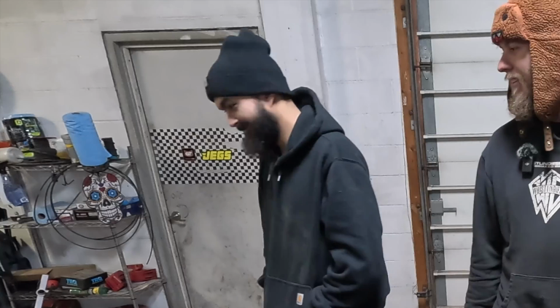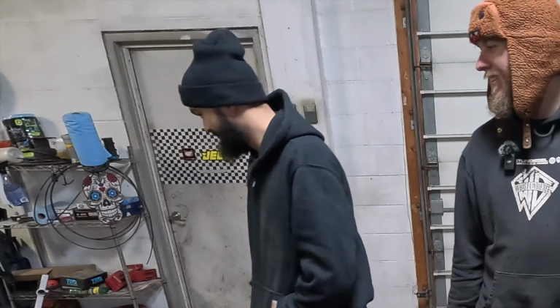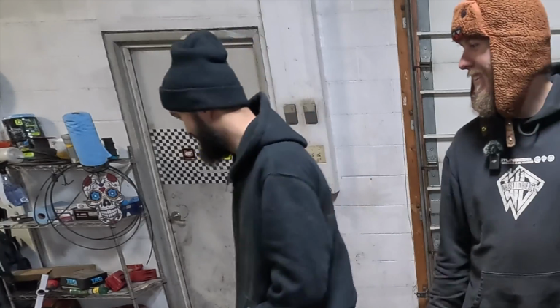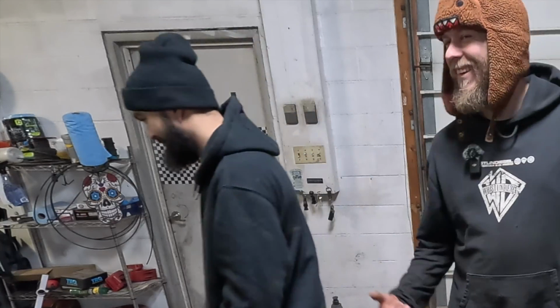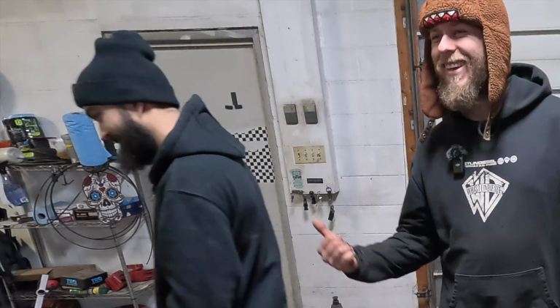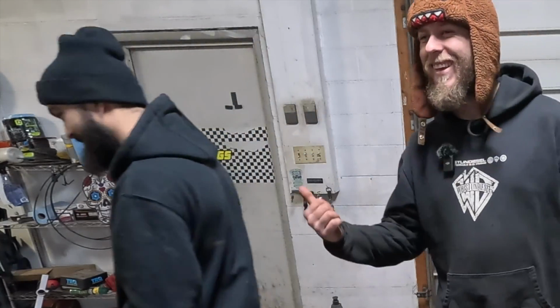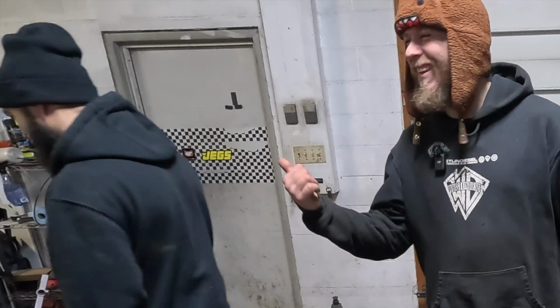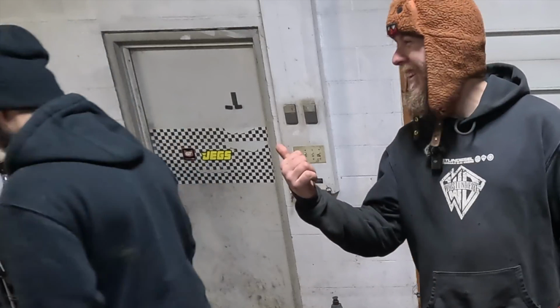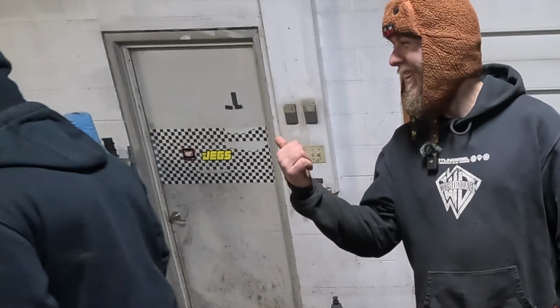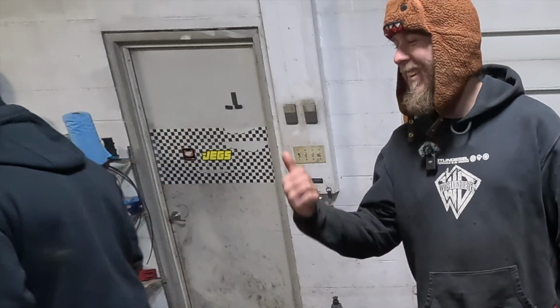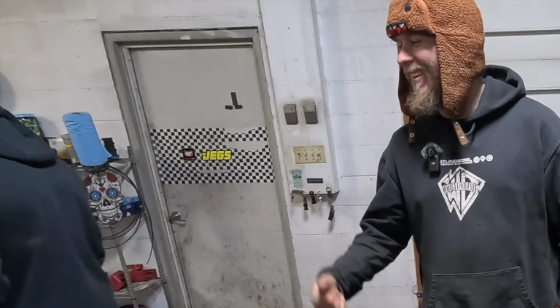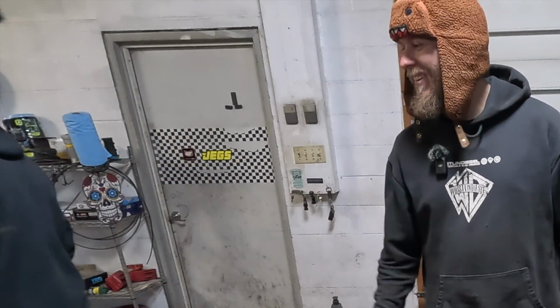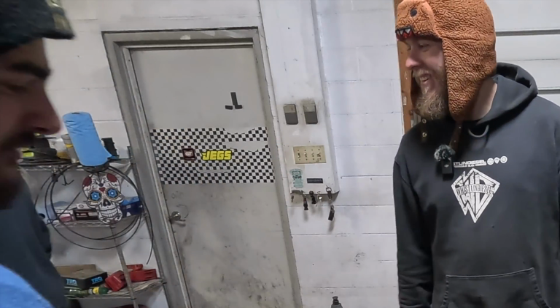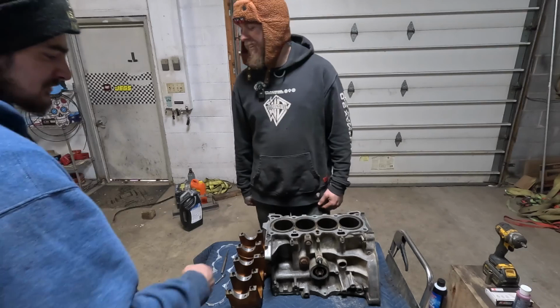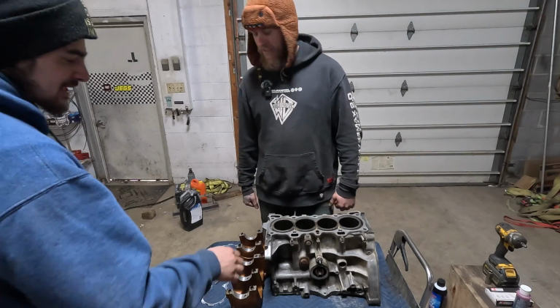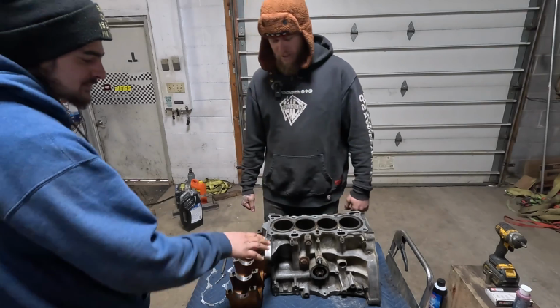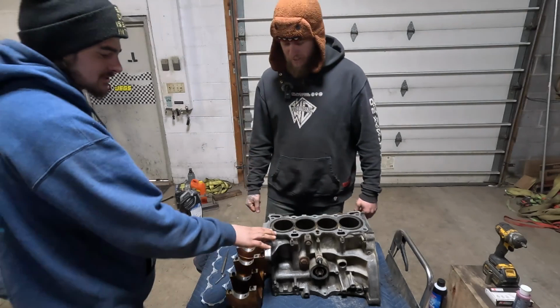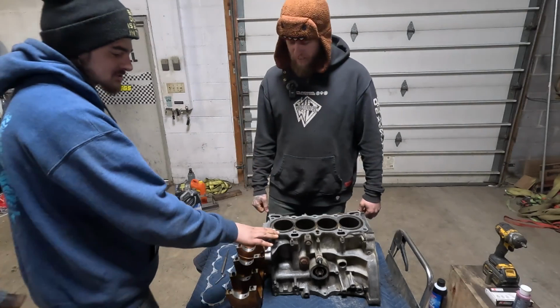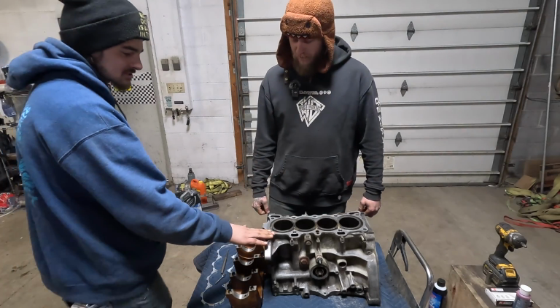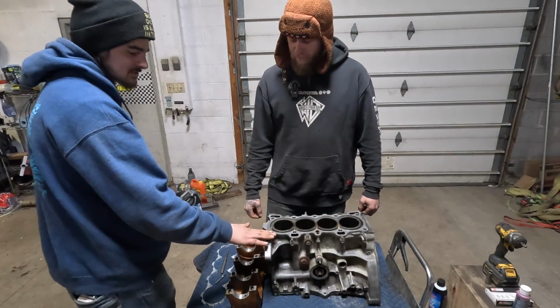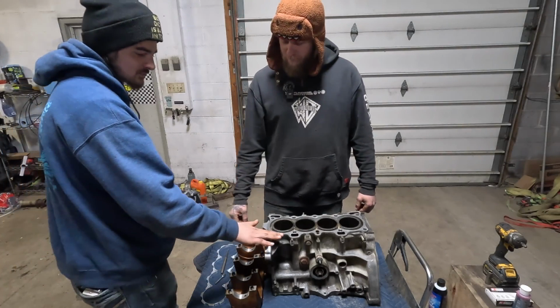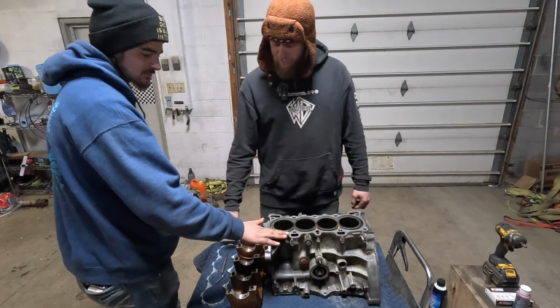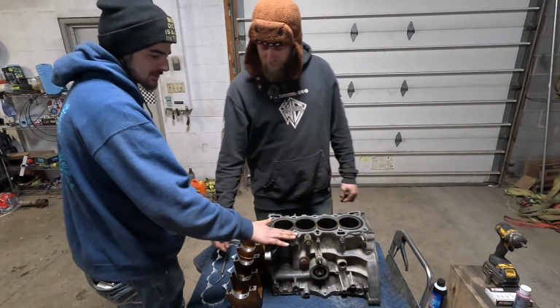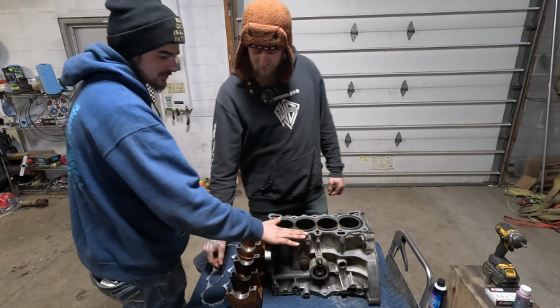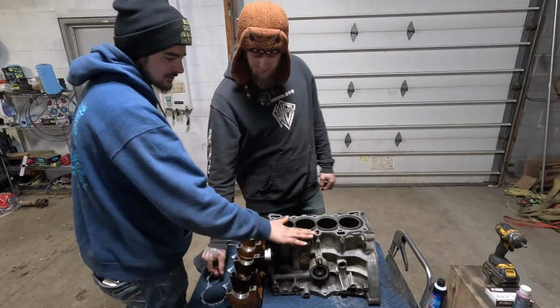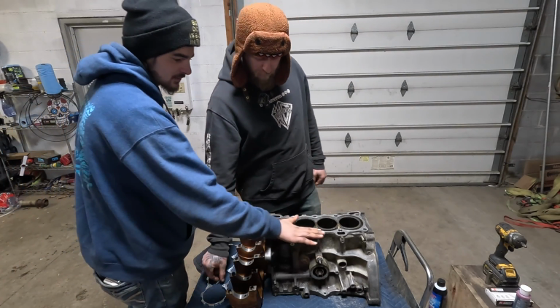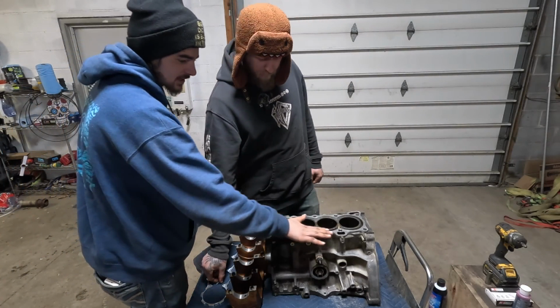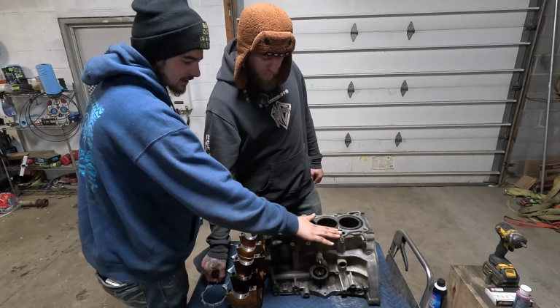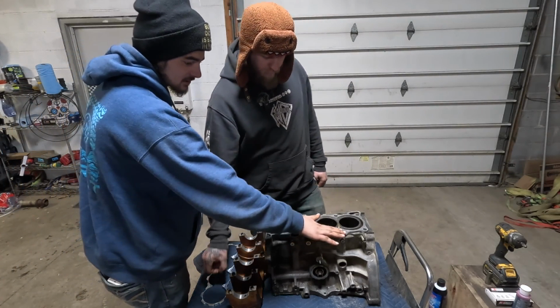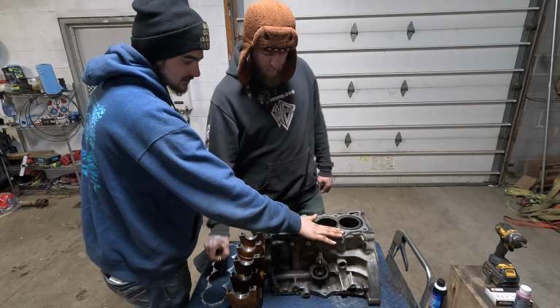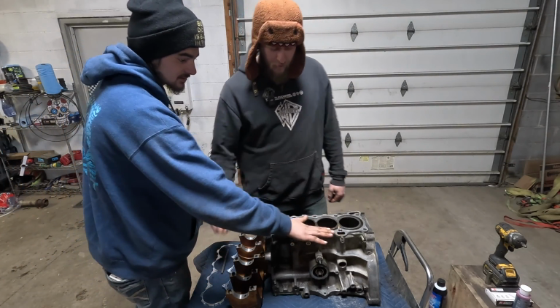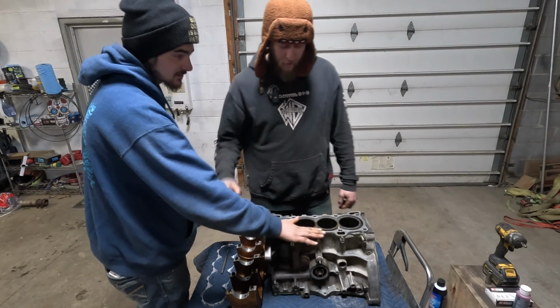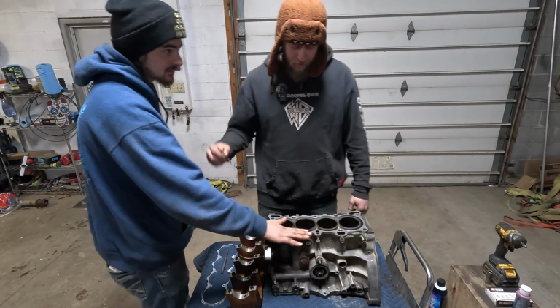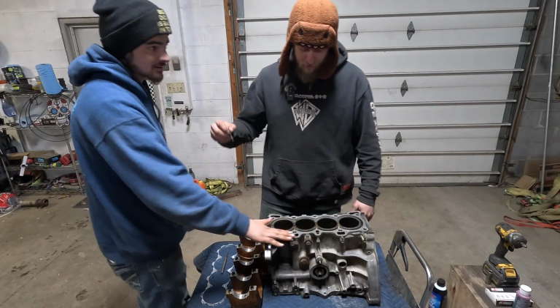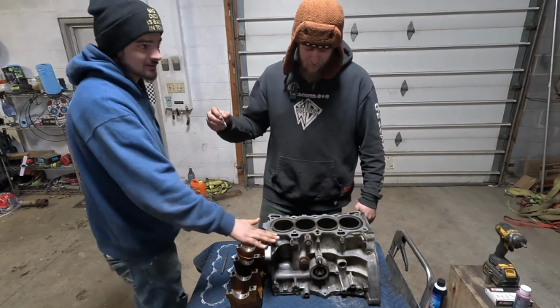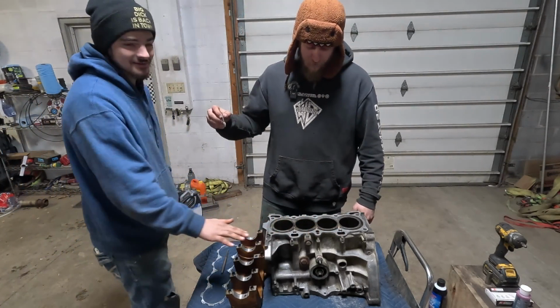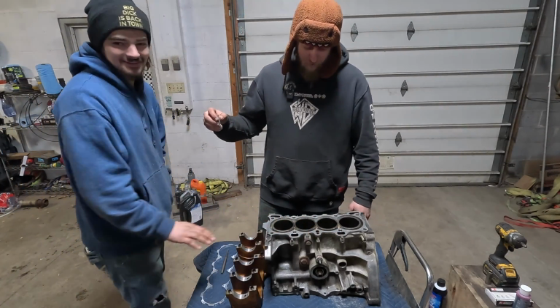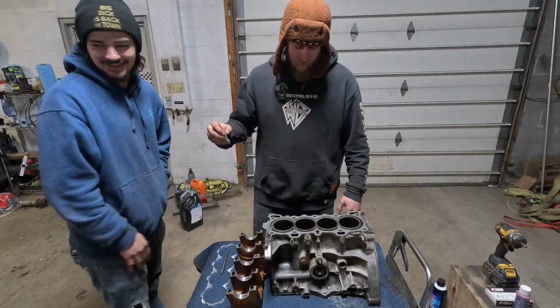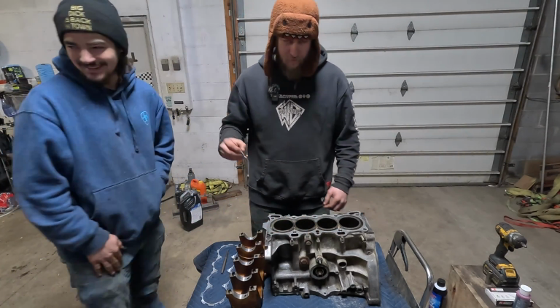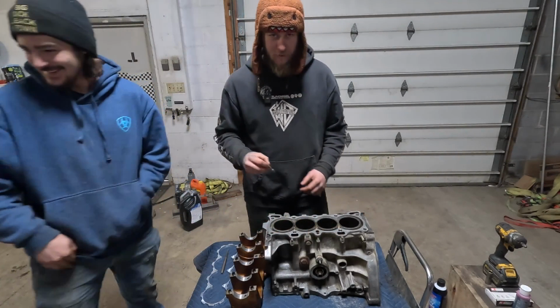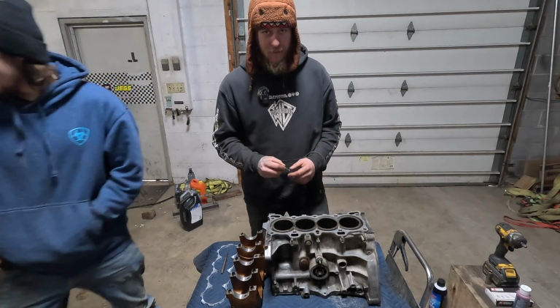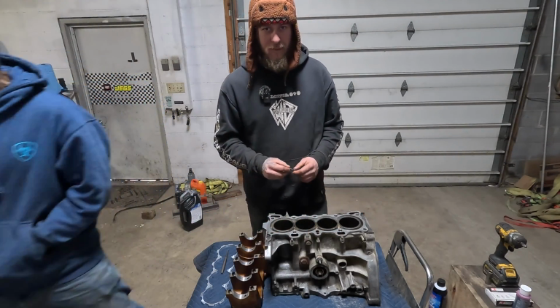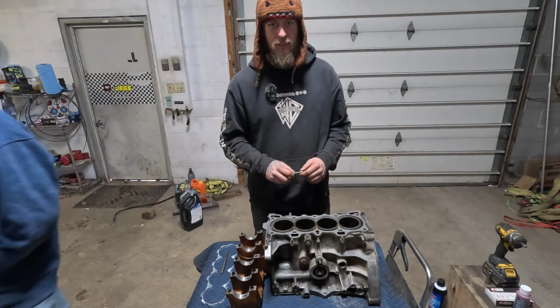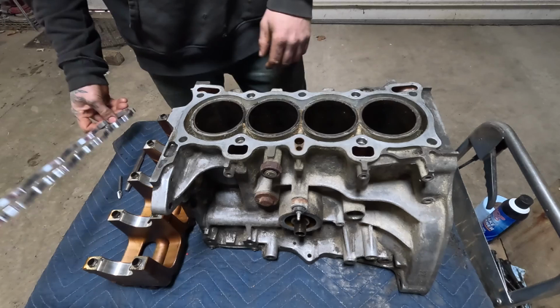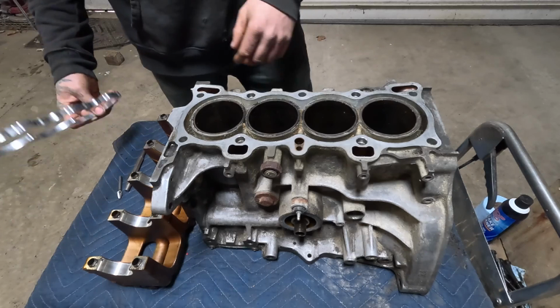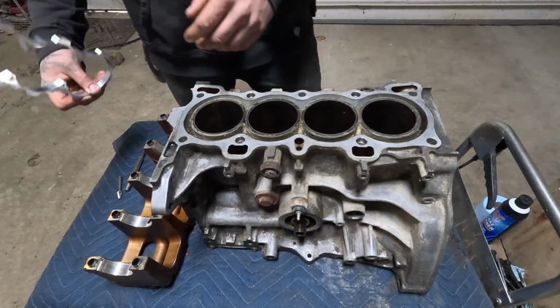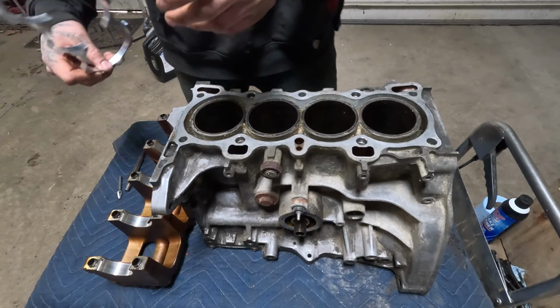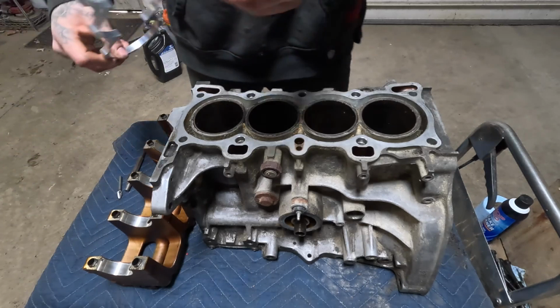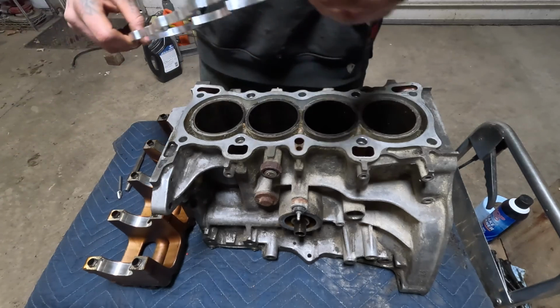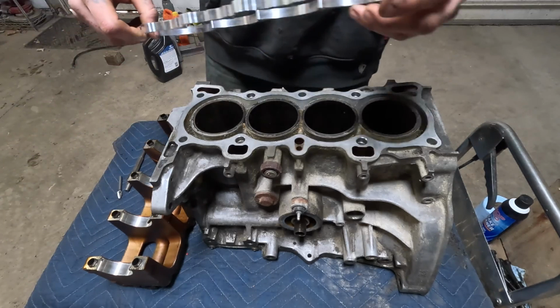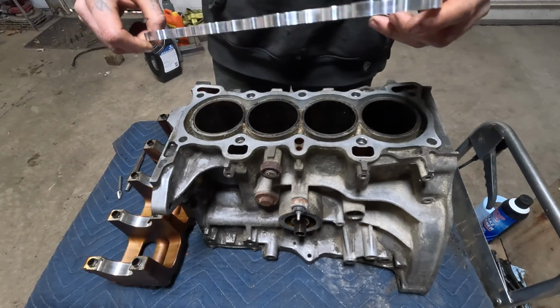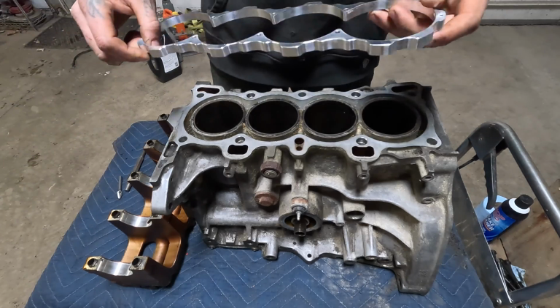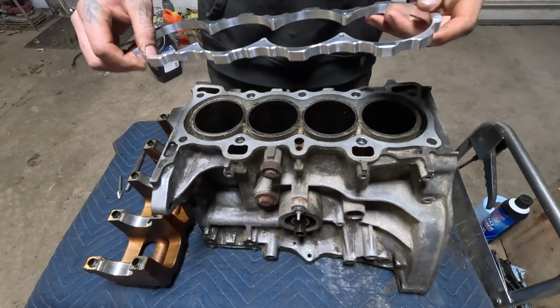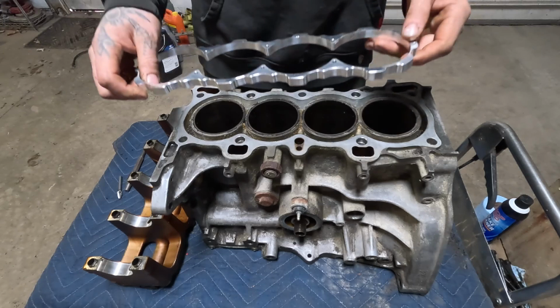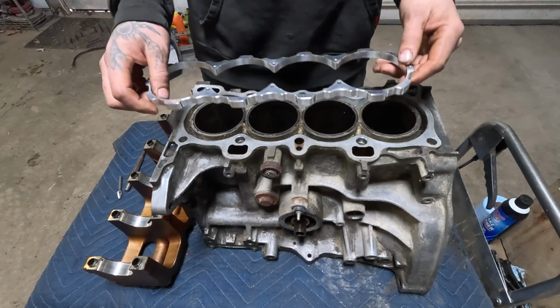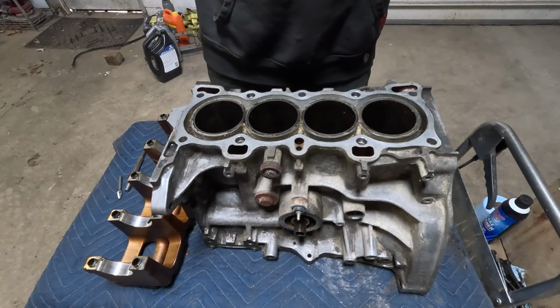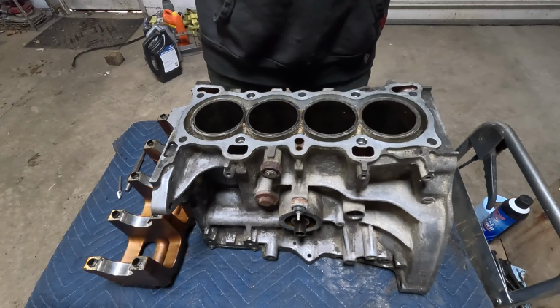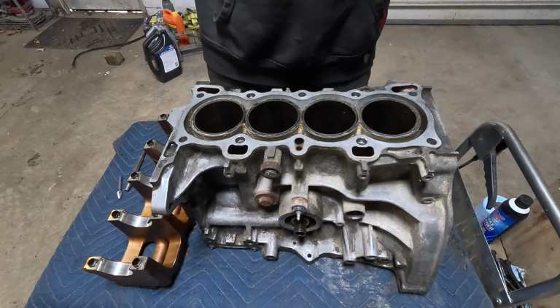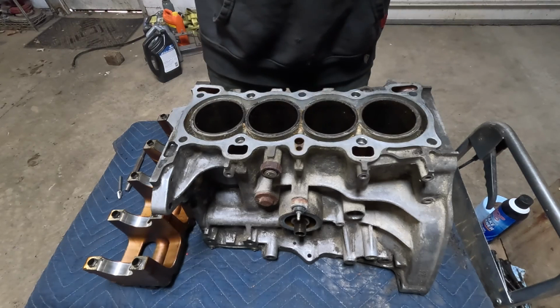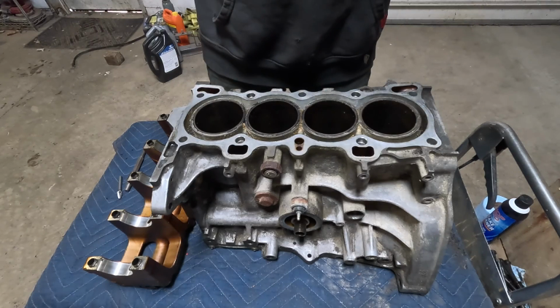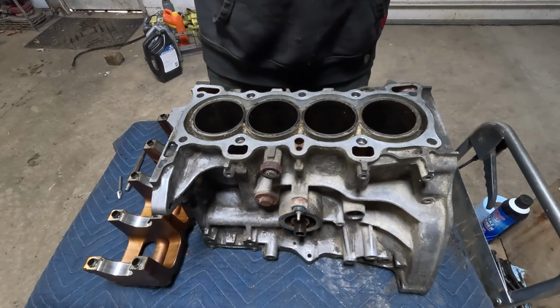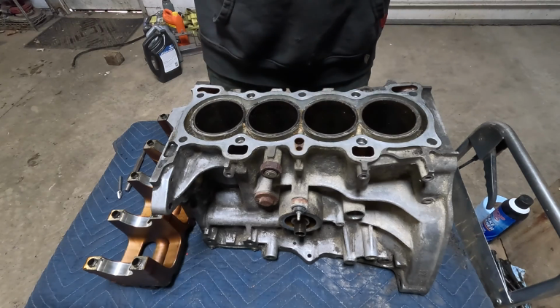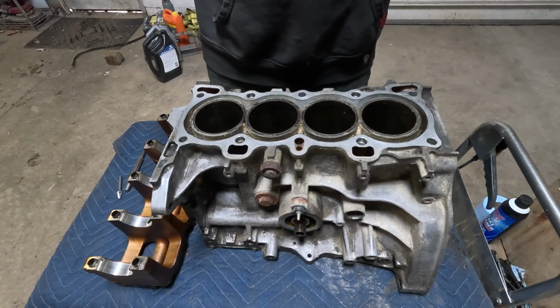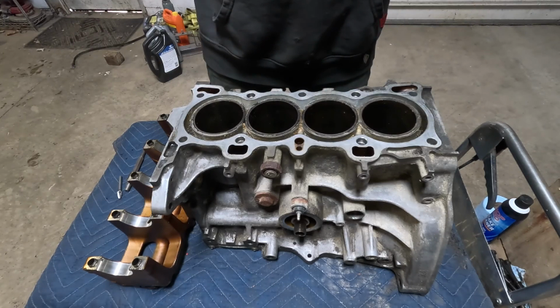If we're taking an angle grinder and a flappy disc, we're milling the block. Now get out of the video. The right way and then the ruined way.